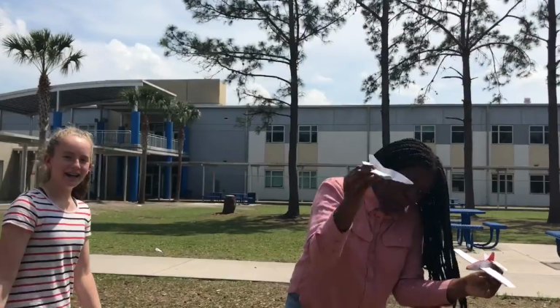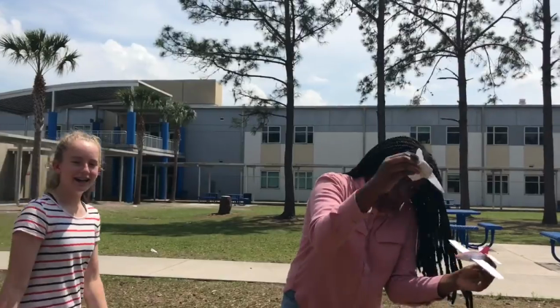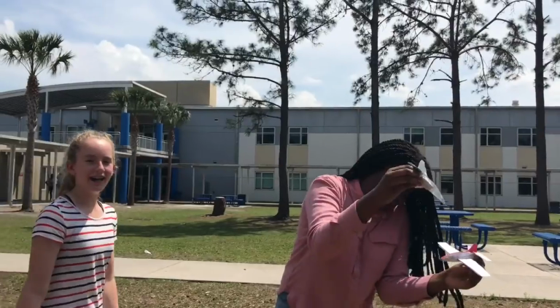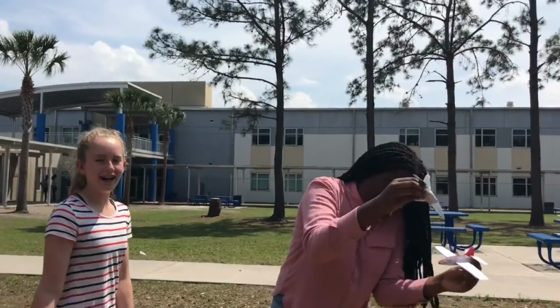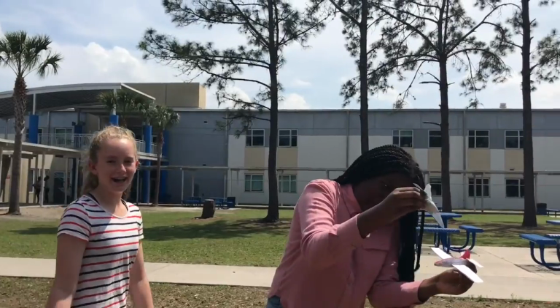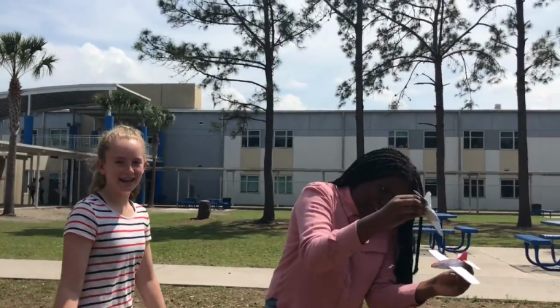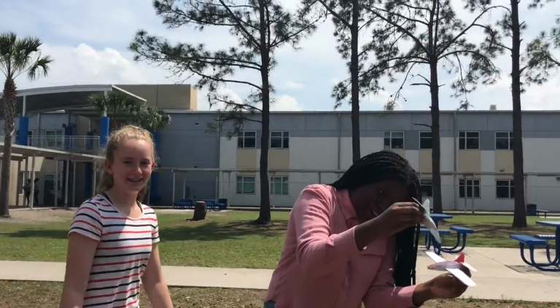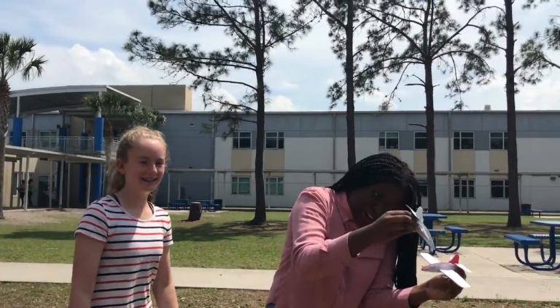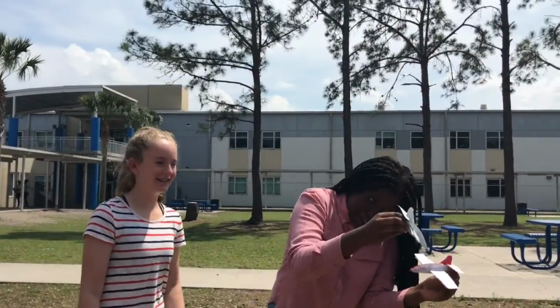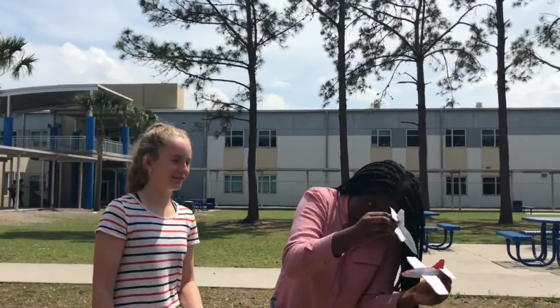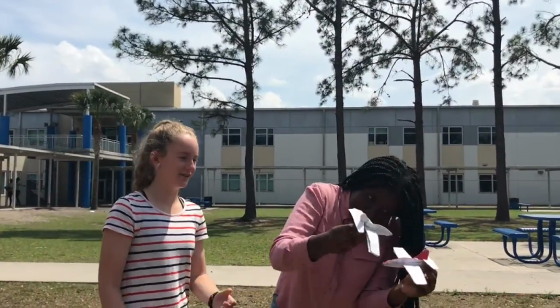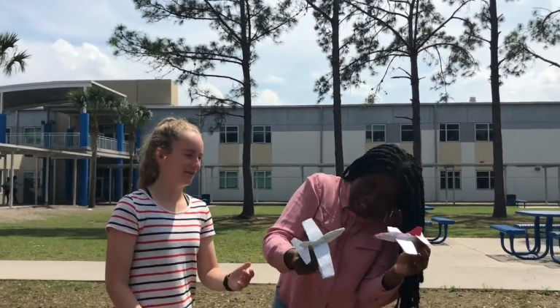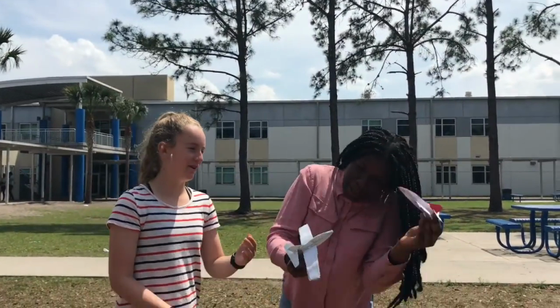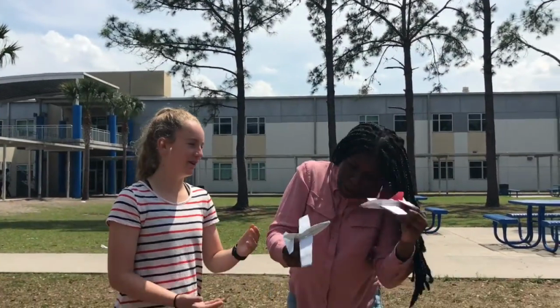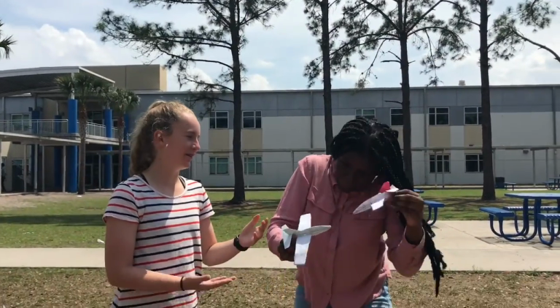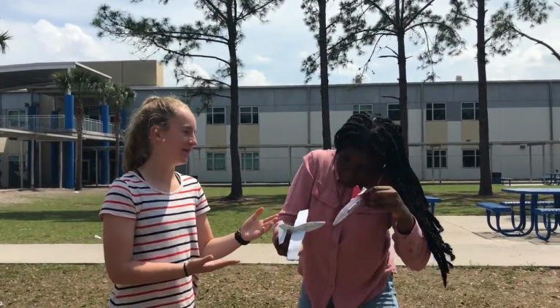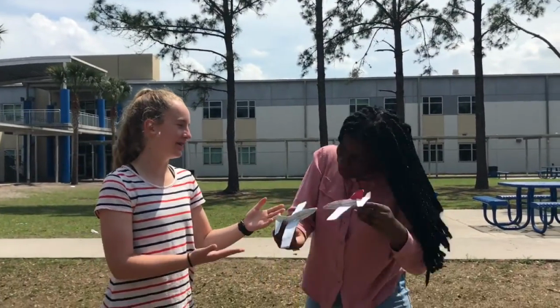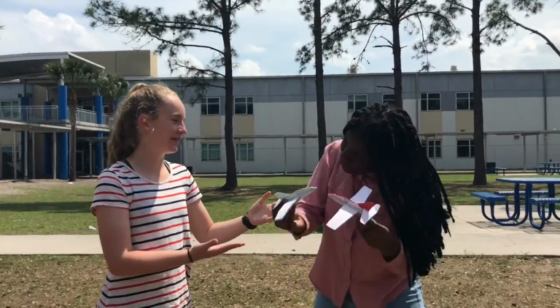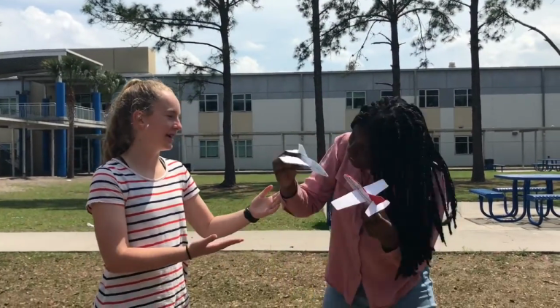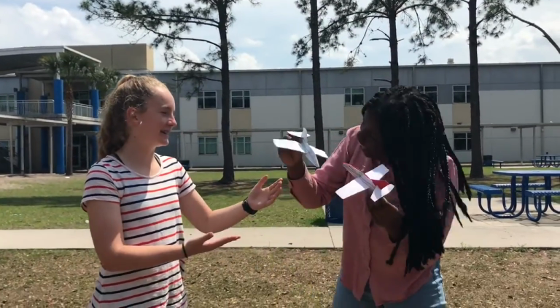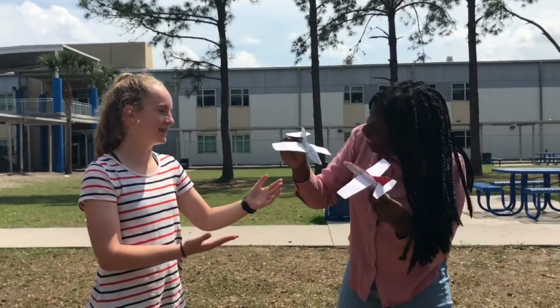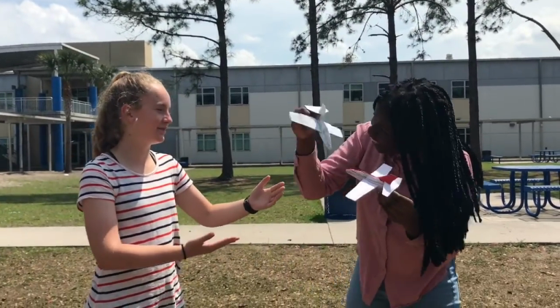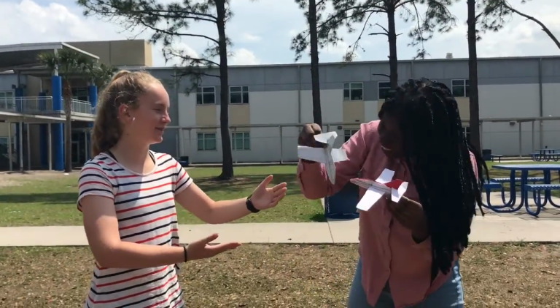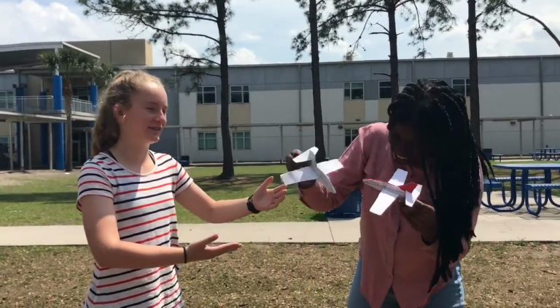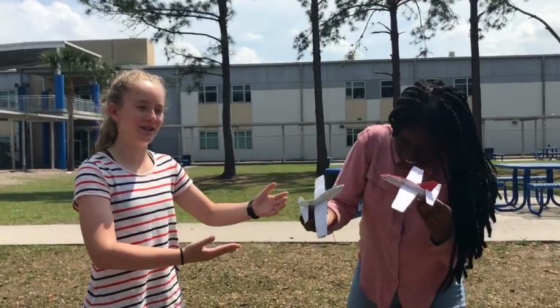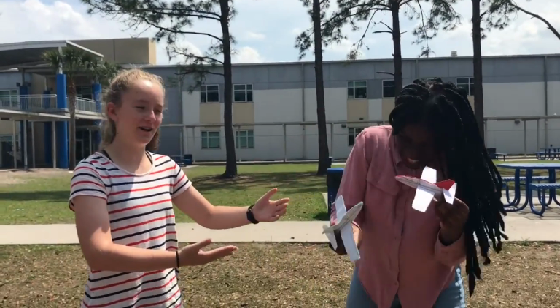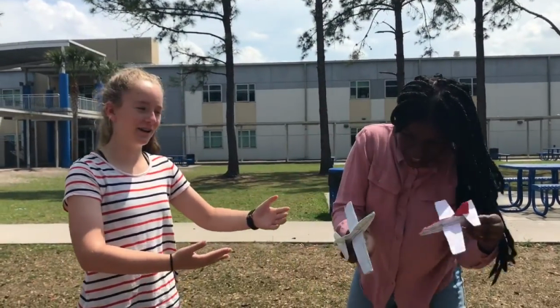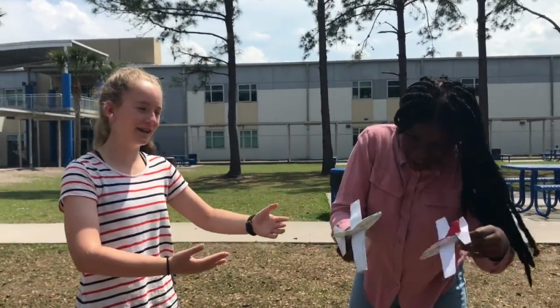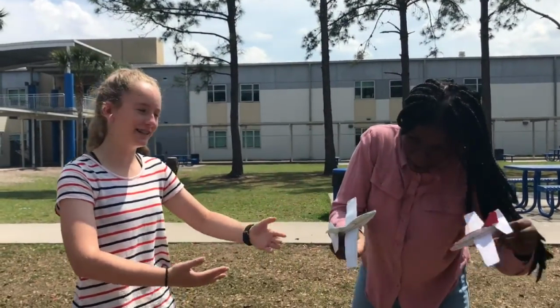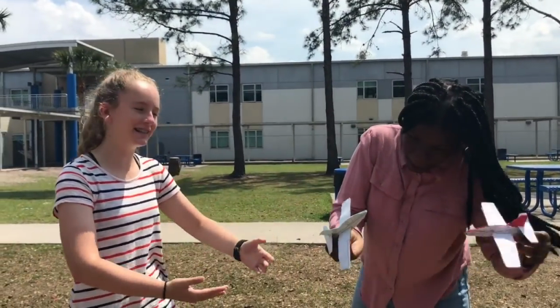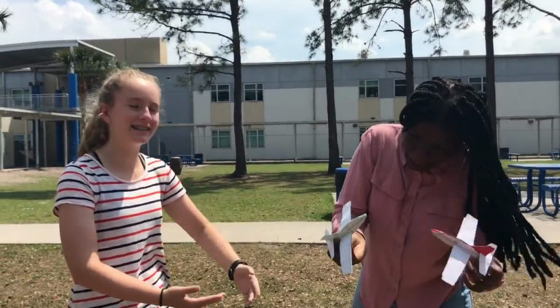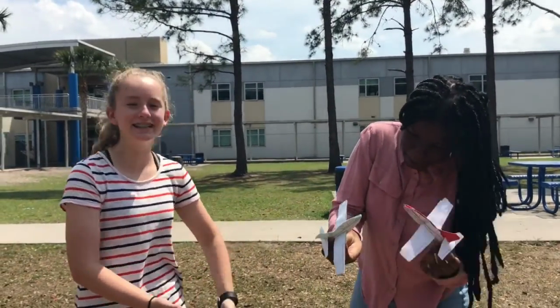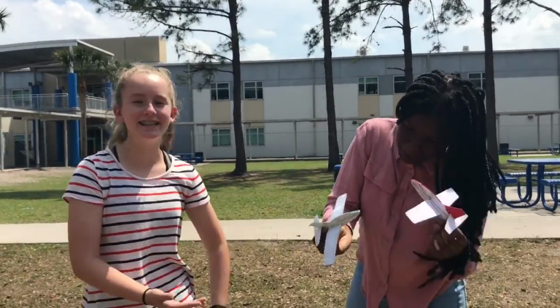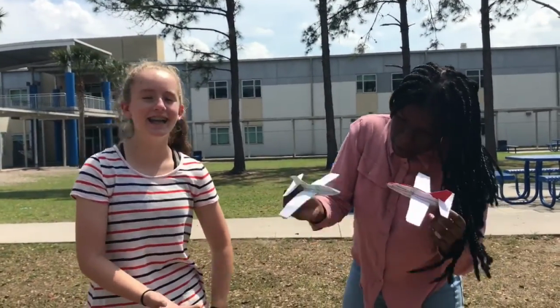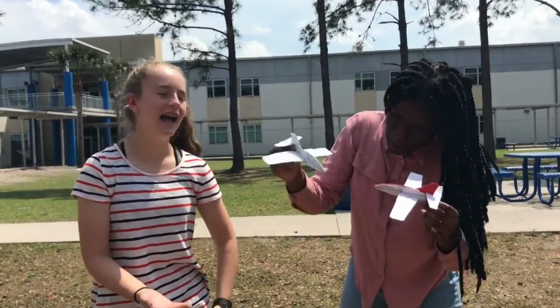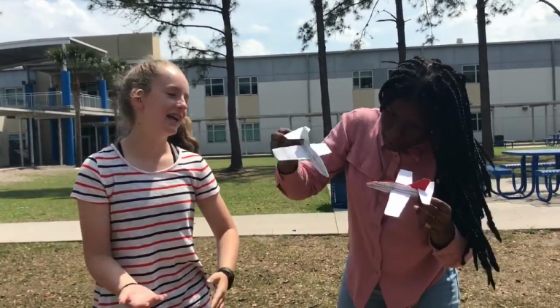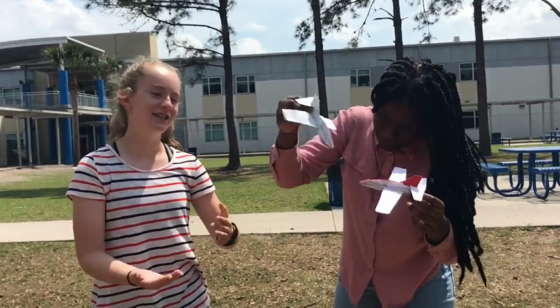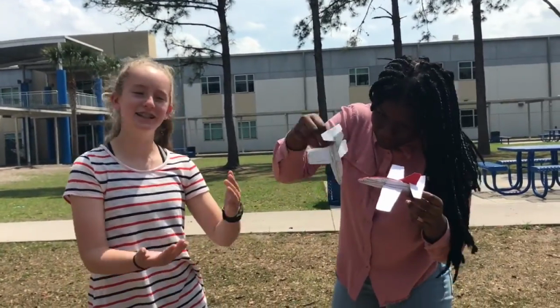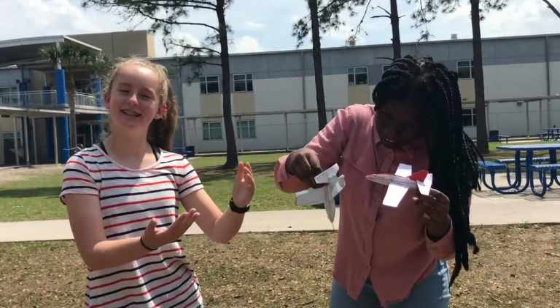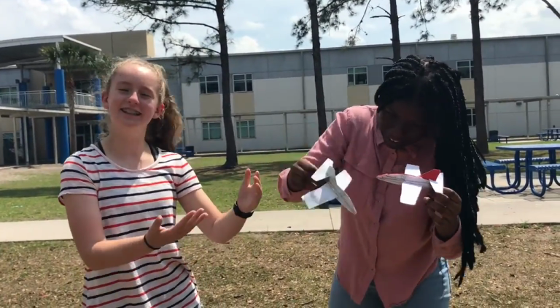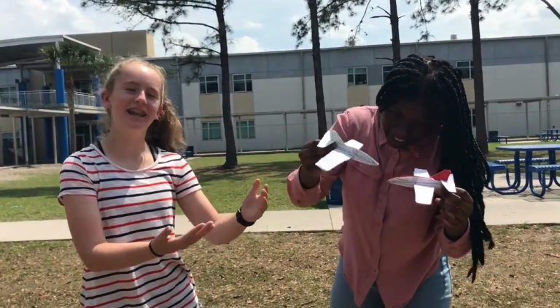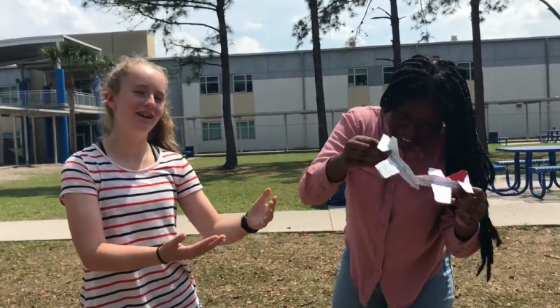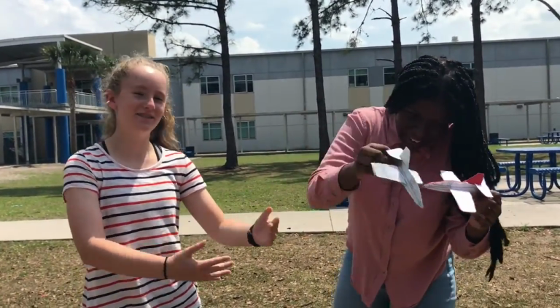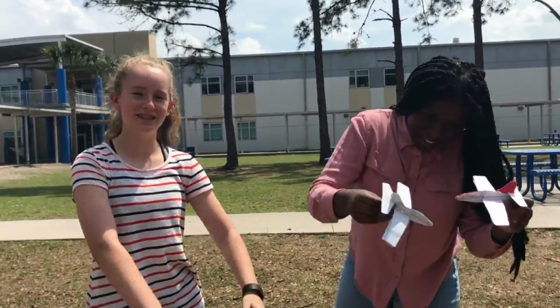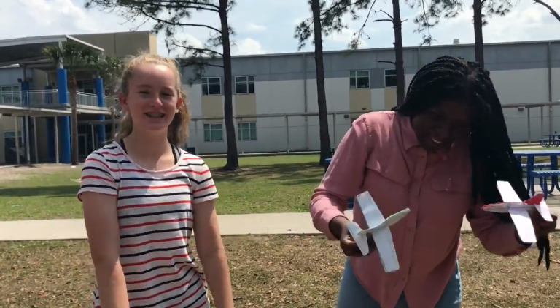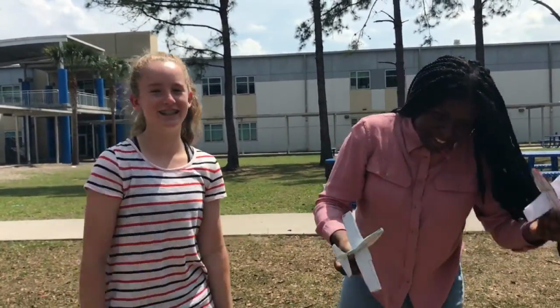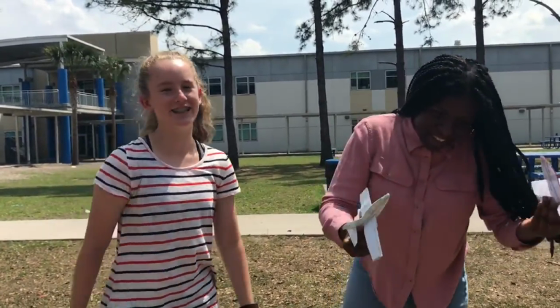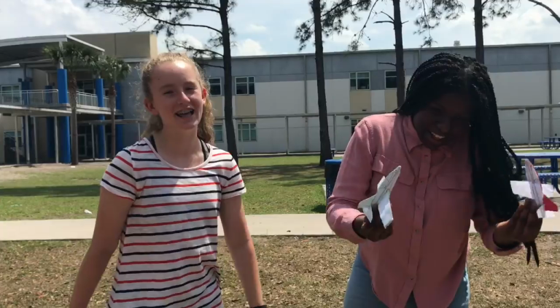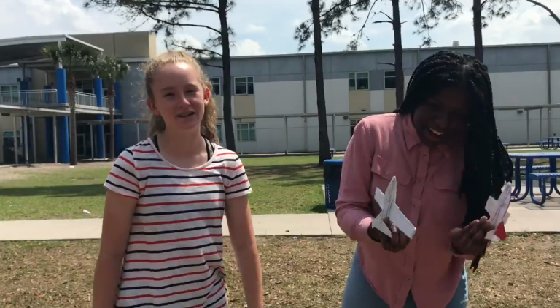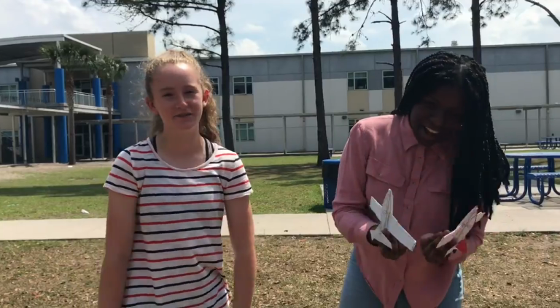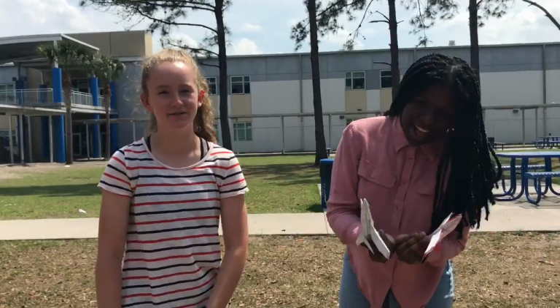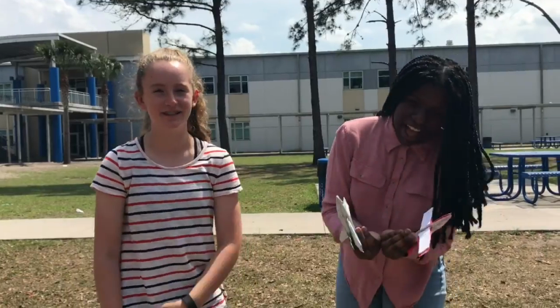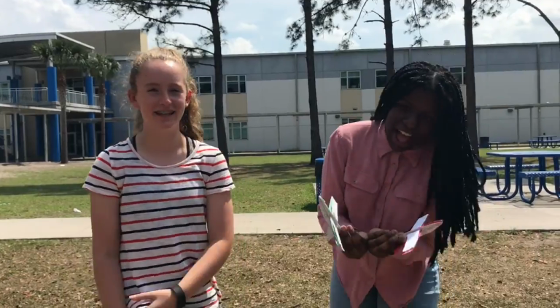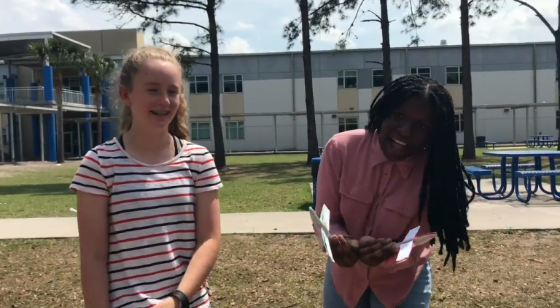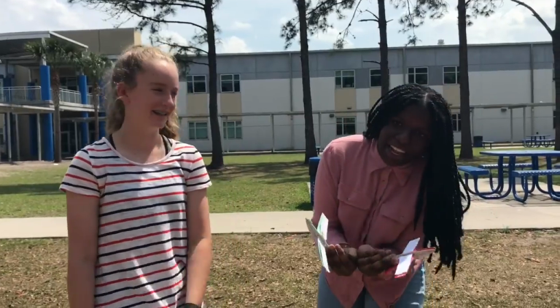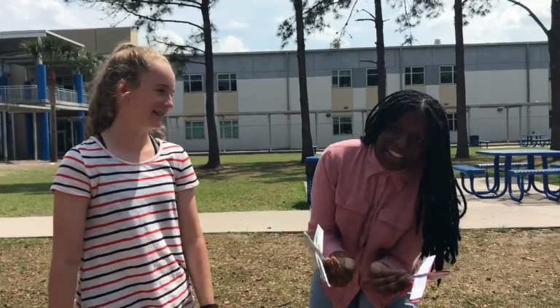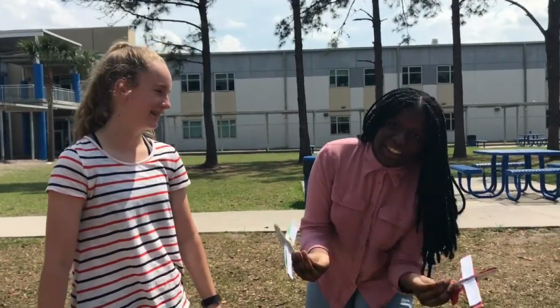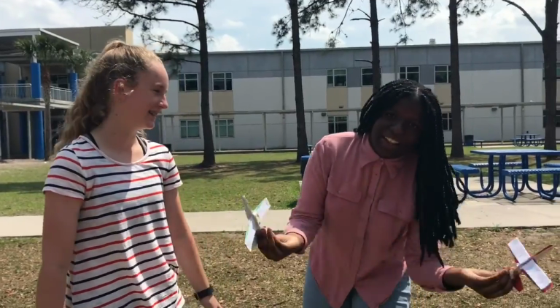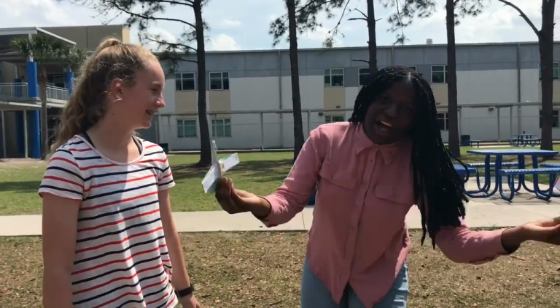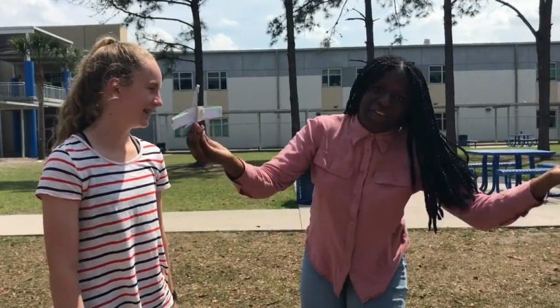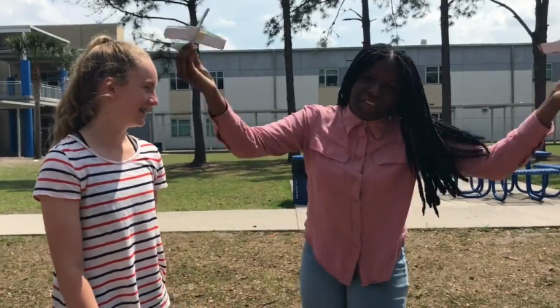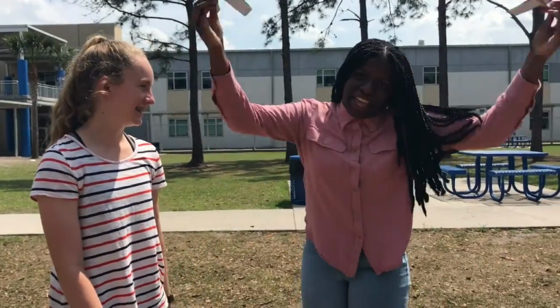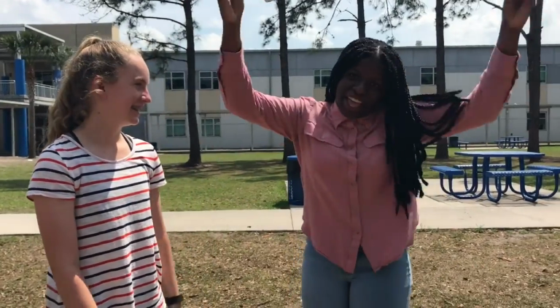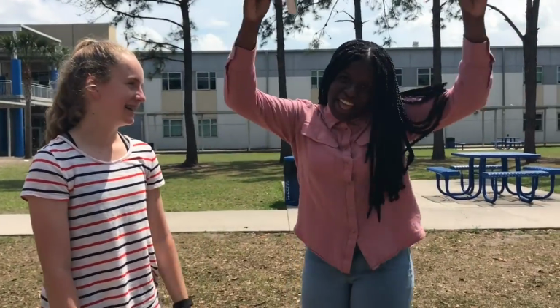This is one of our loyal customers, Tara. As you can see, she loves the glider plane. I love it!